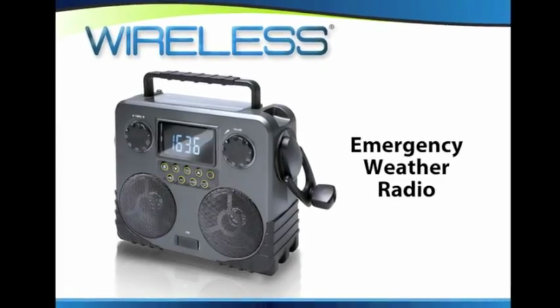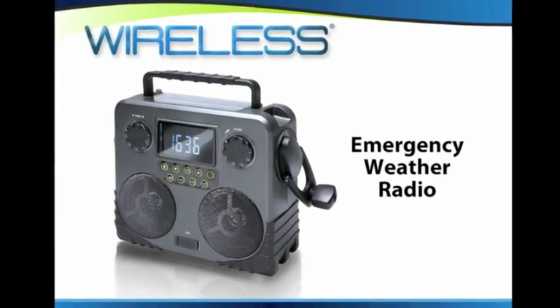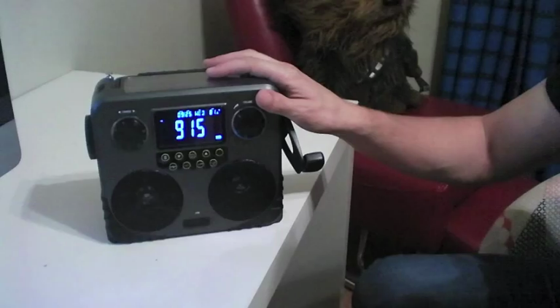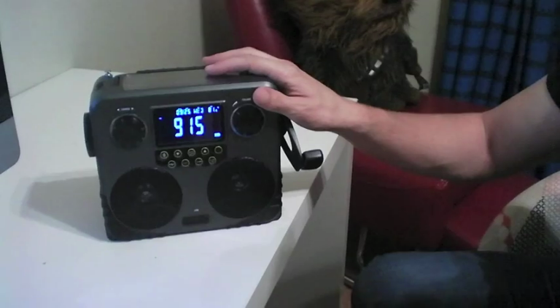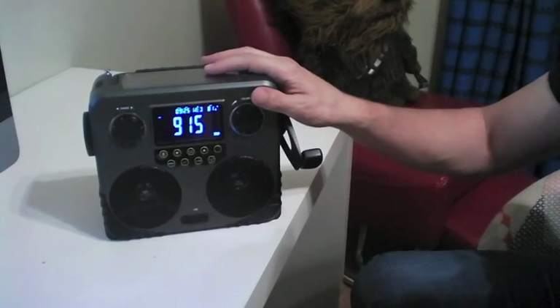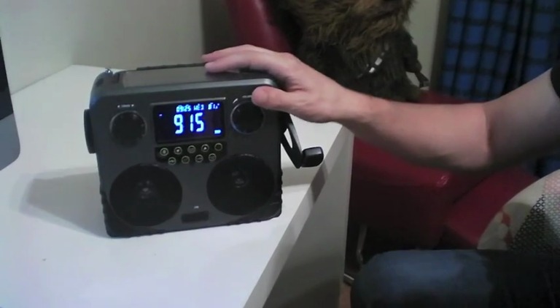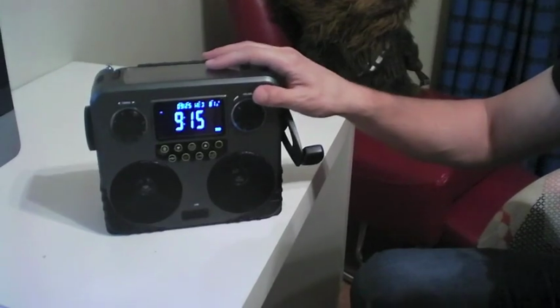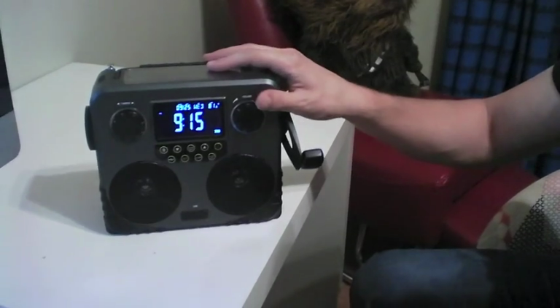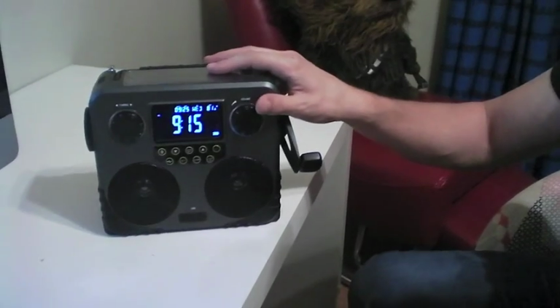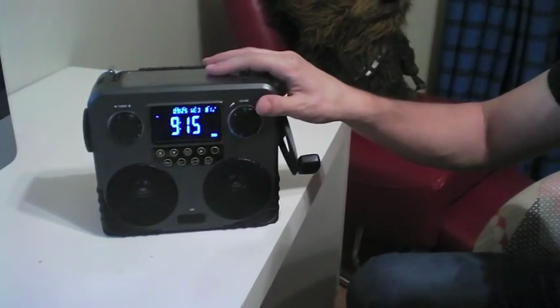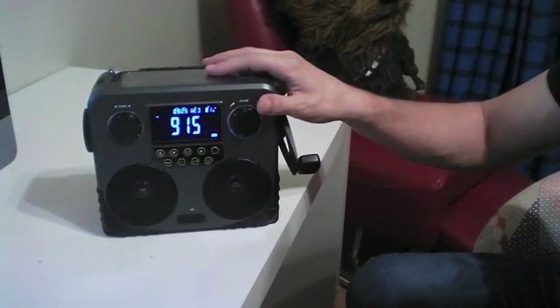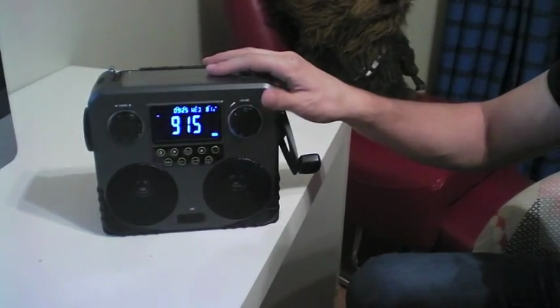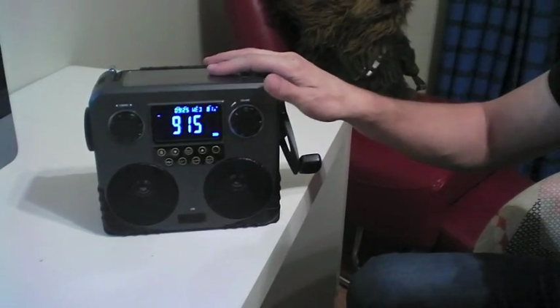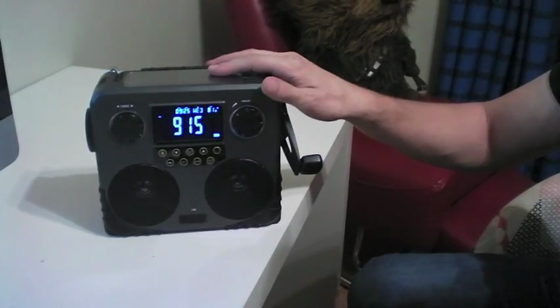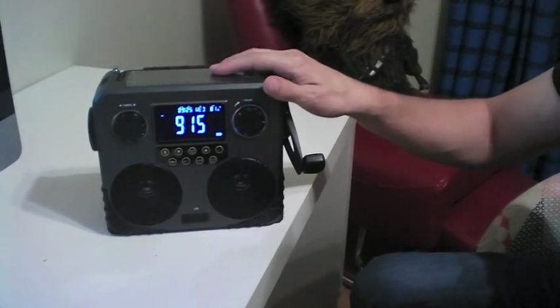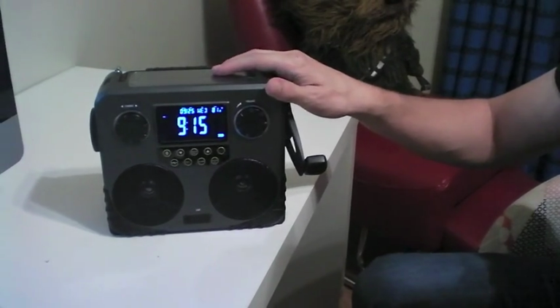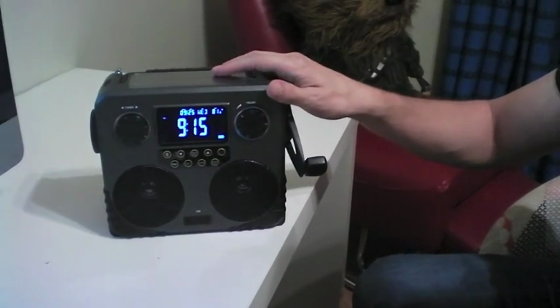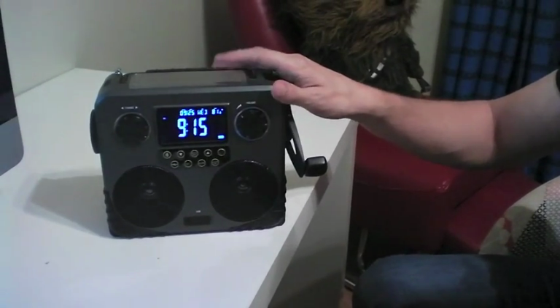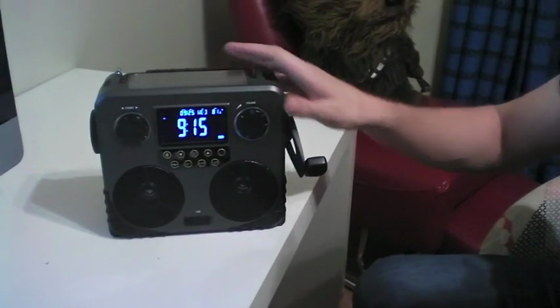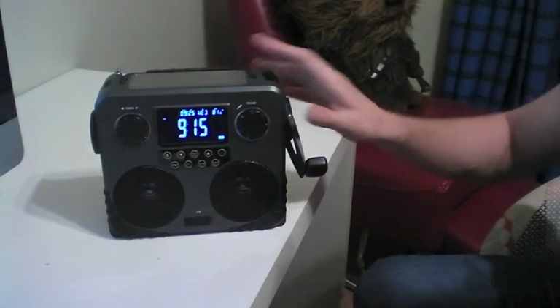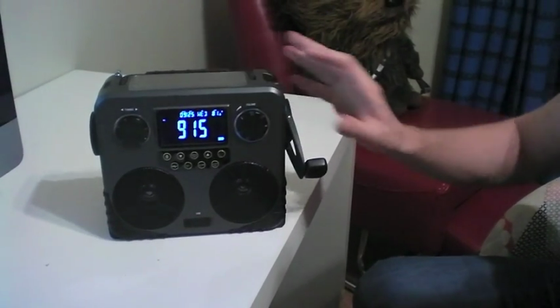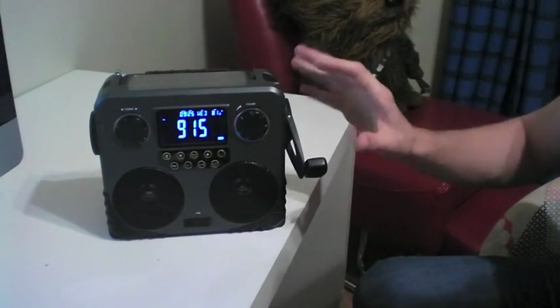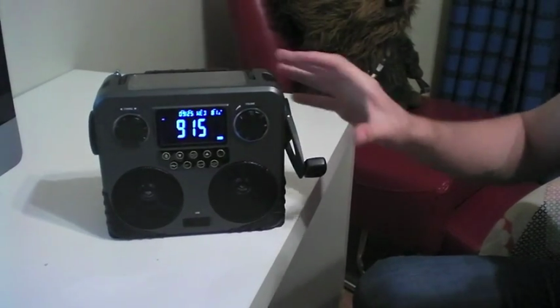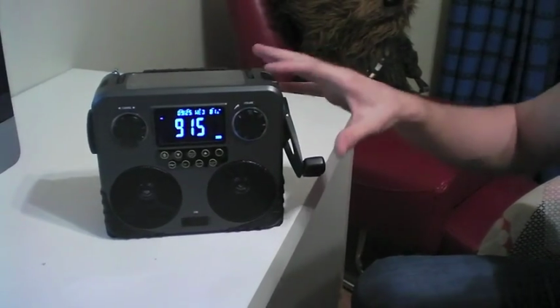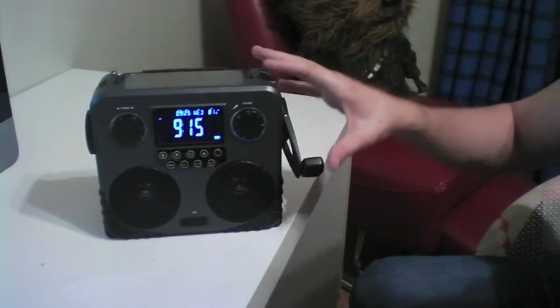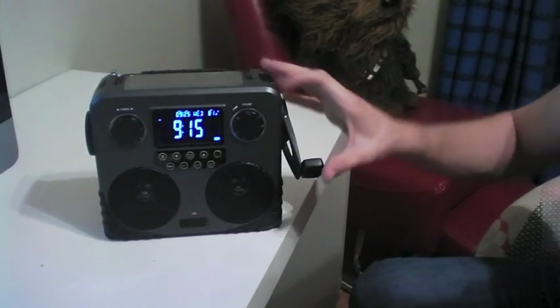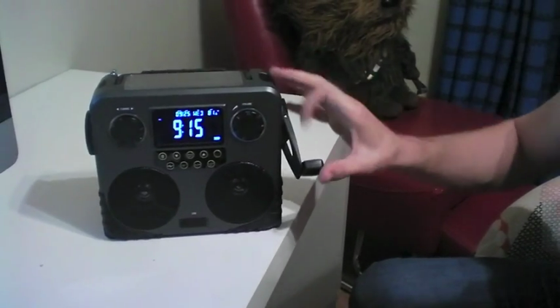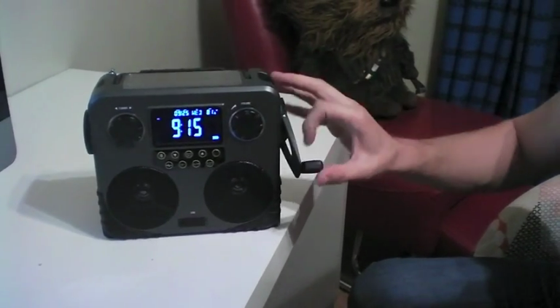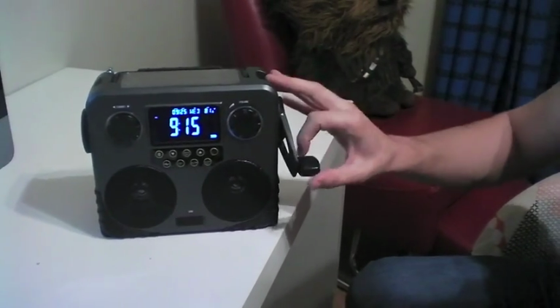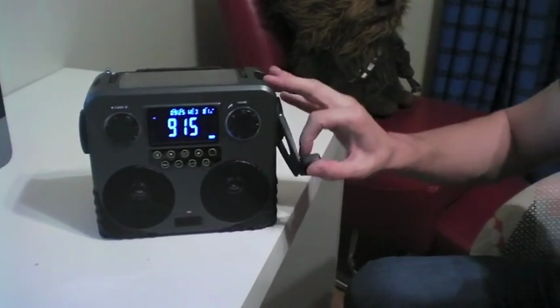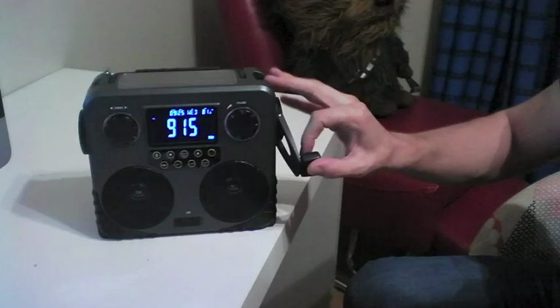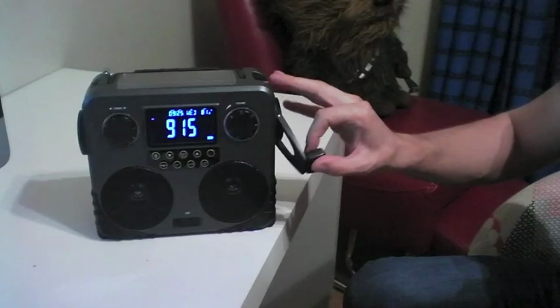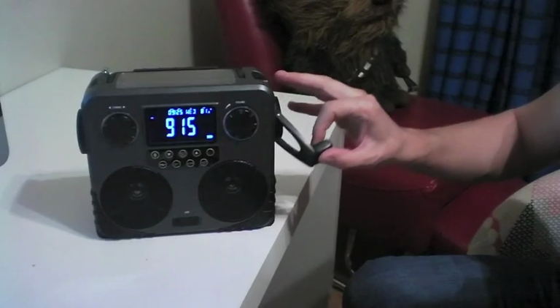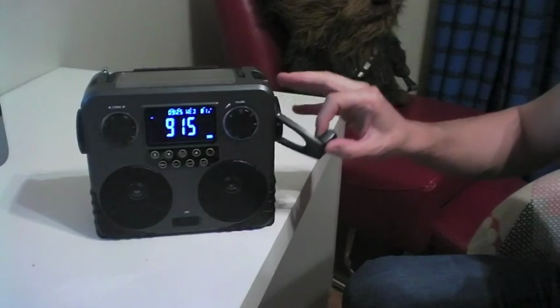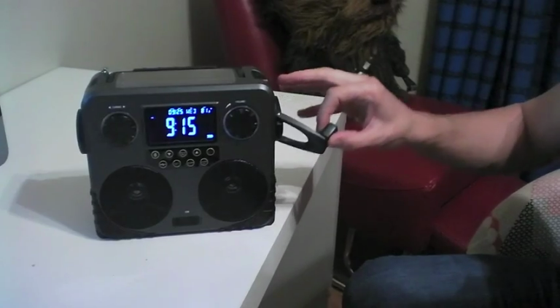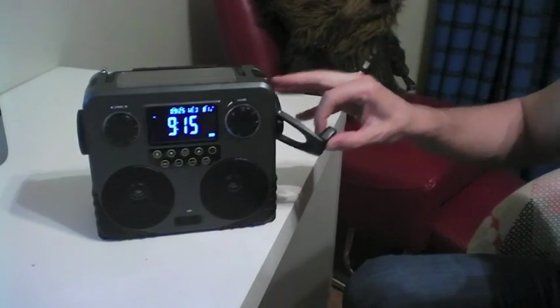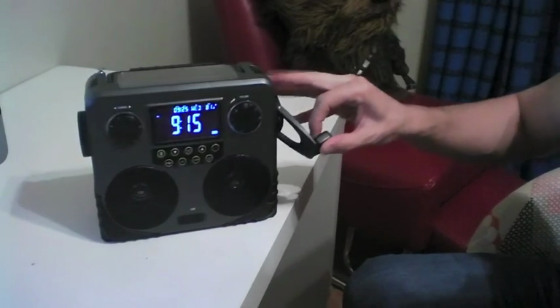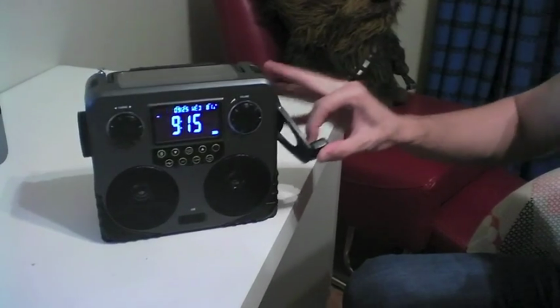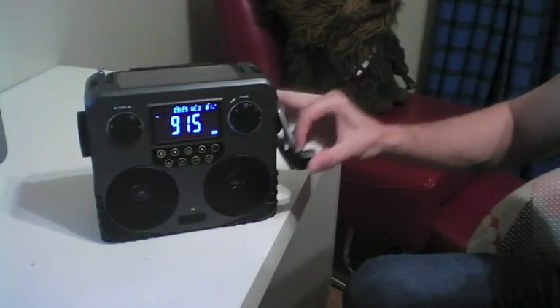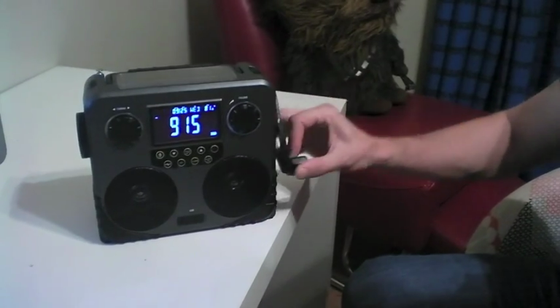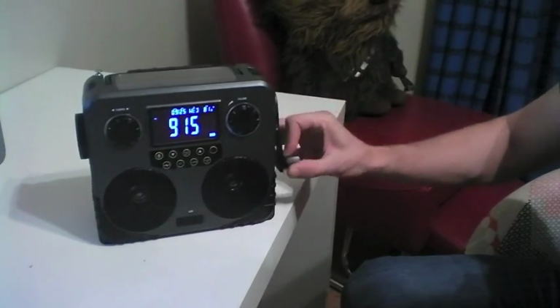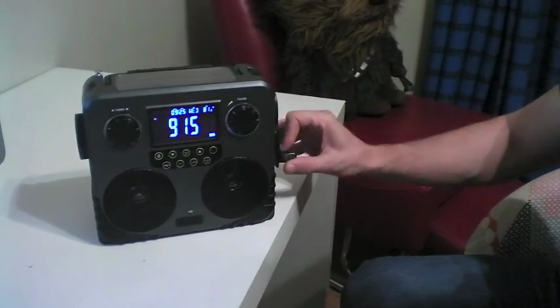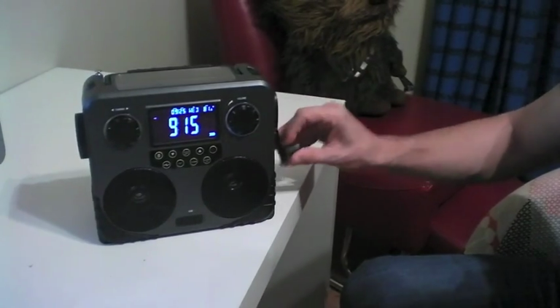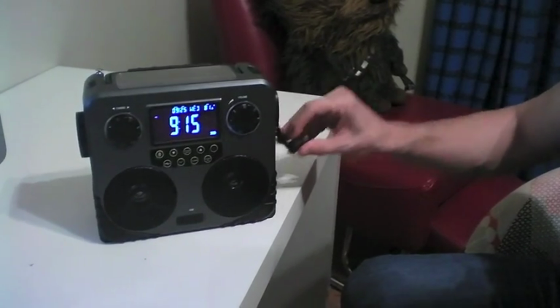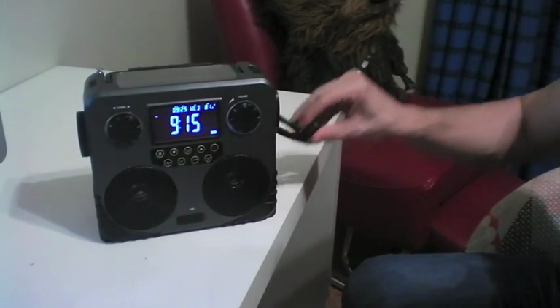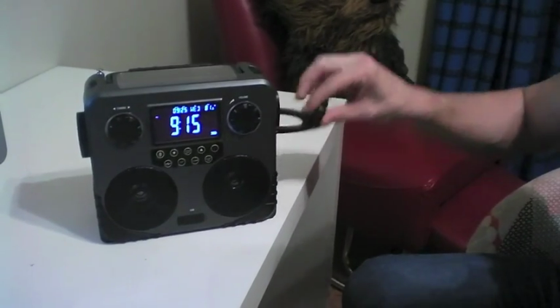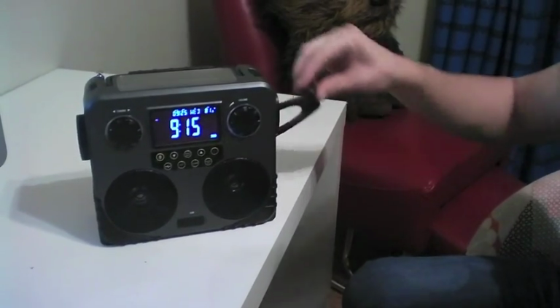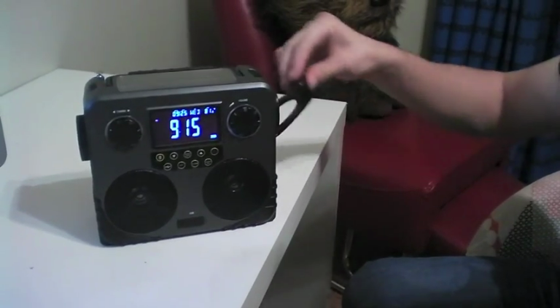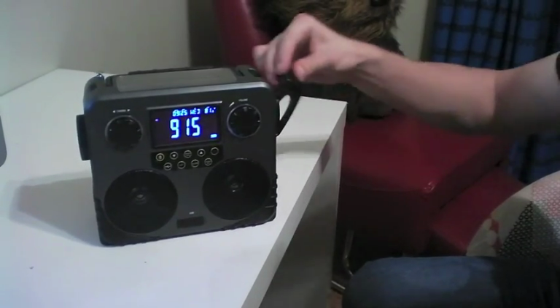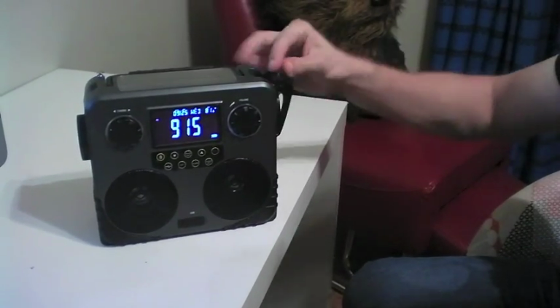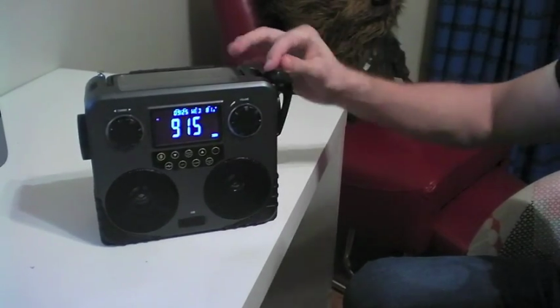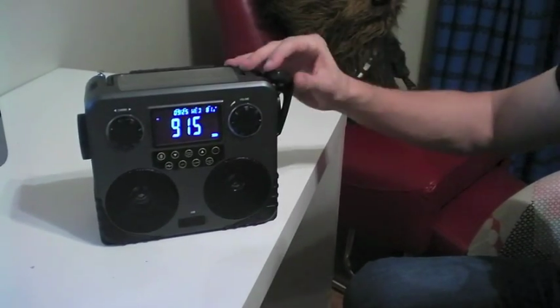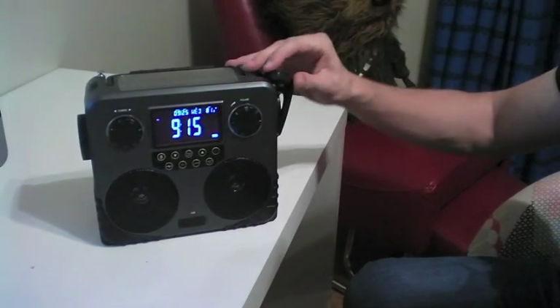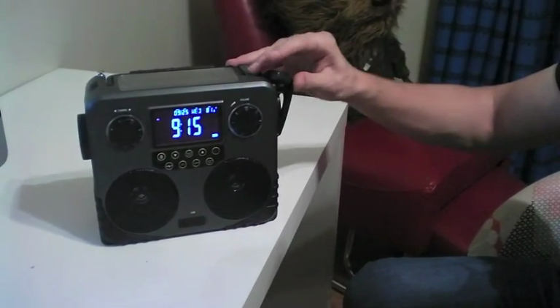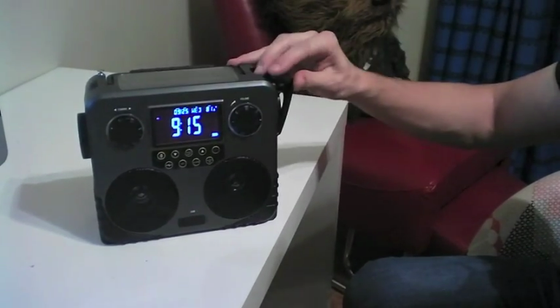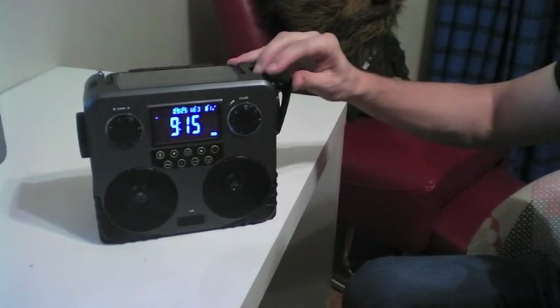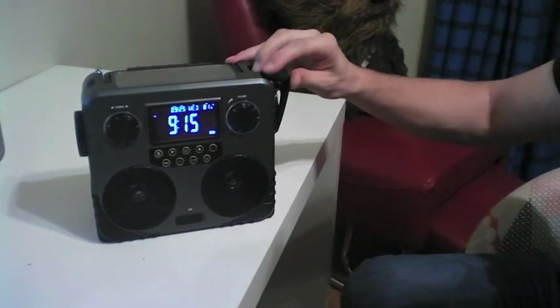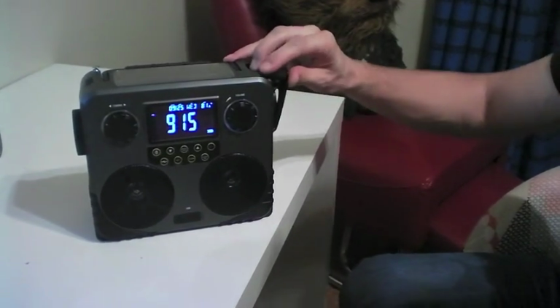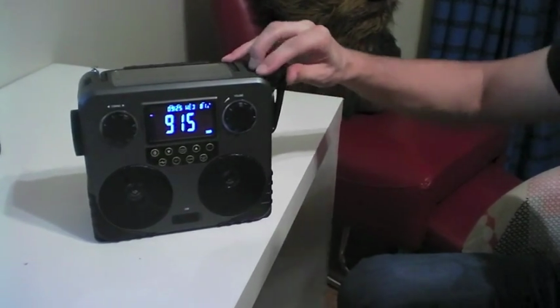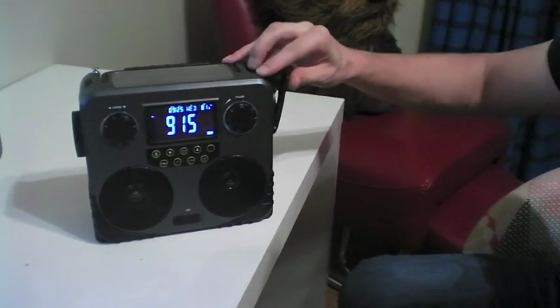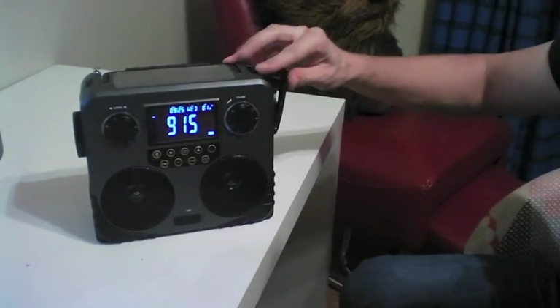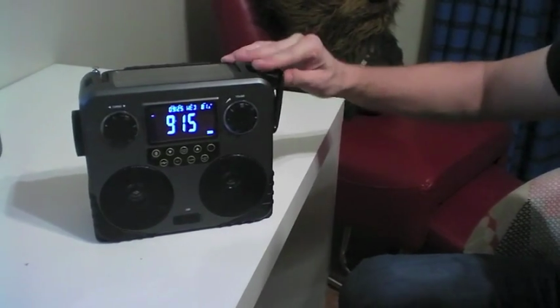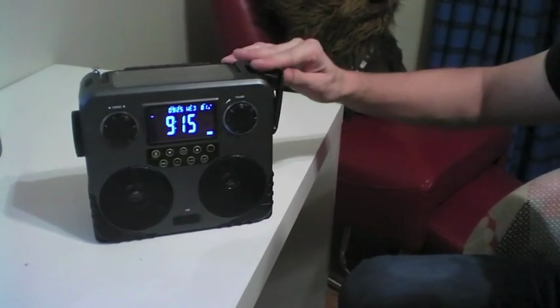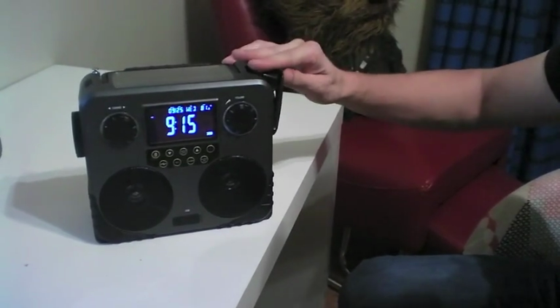This is the emergency SOS radio. It has a lot of function packed into one device.